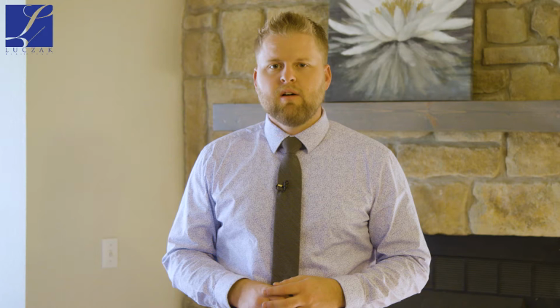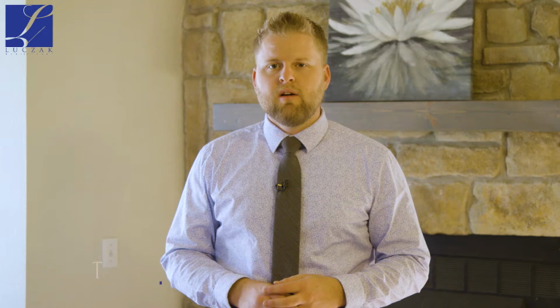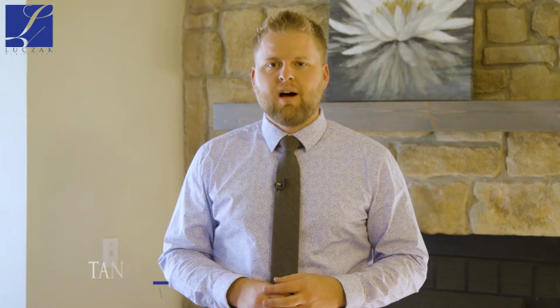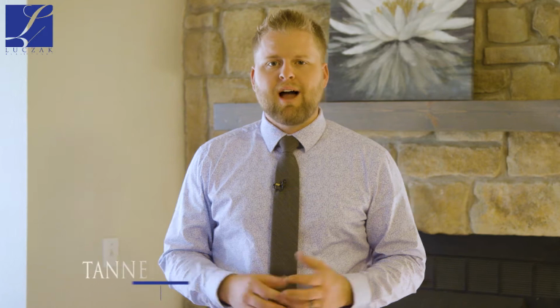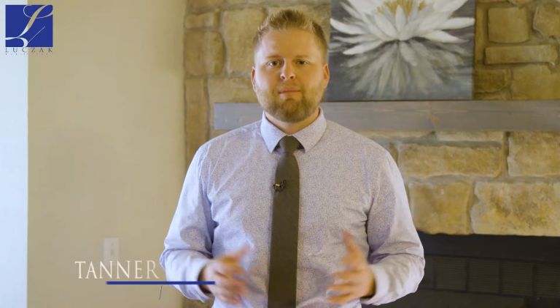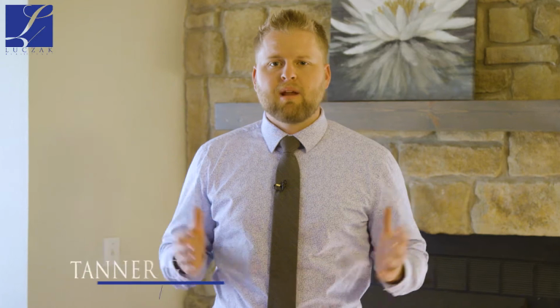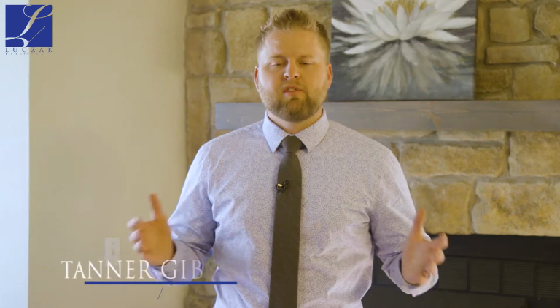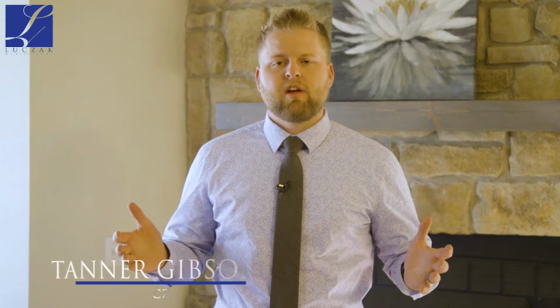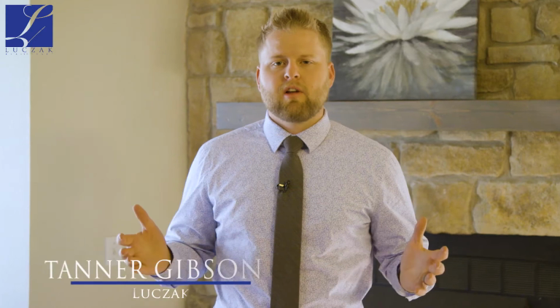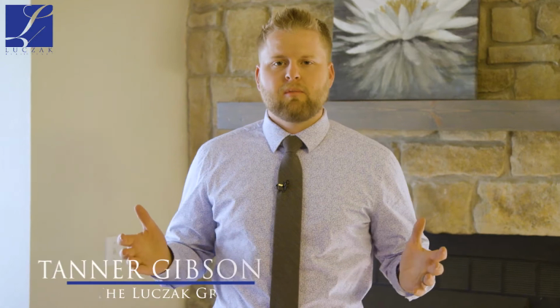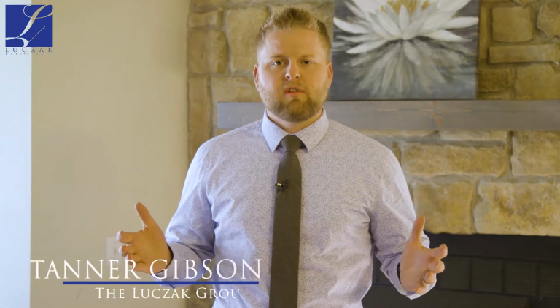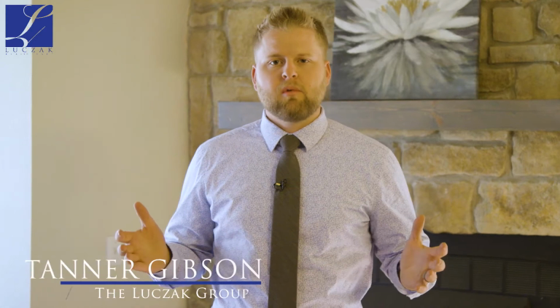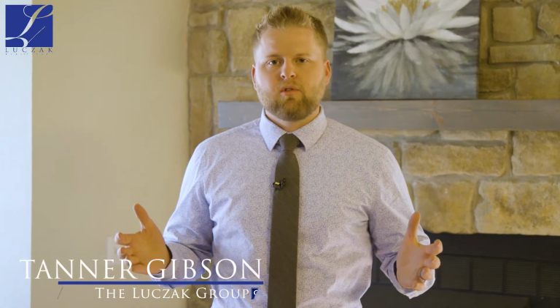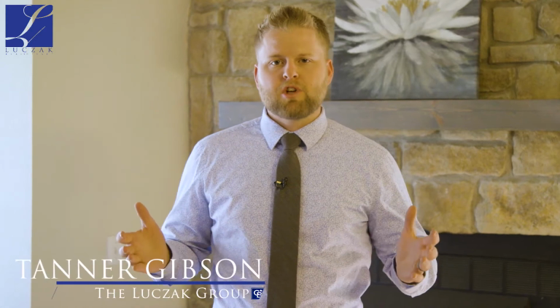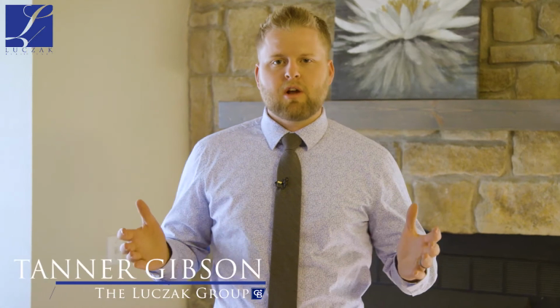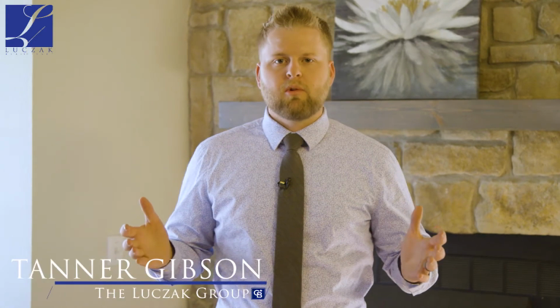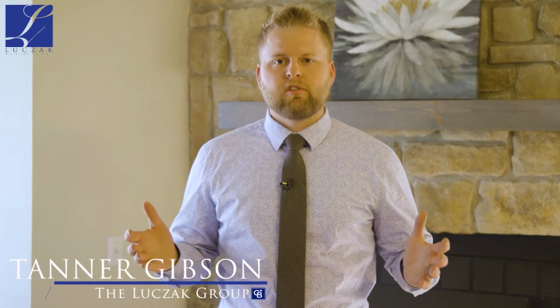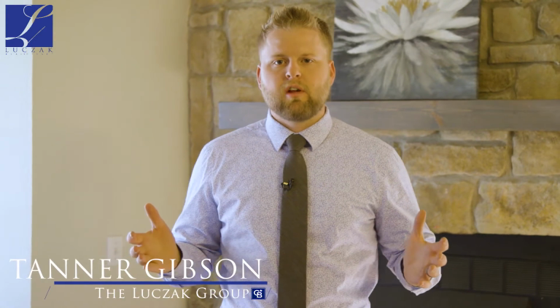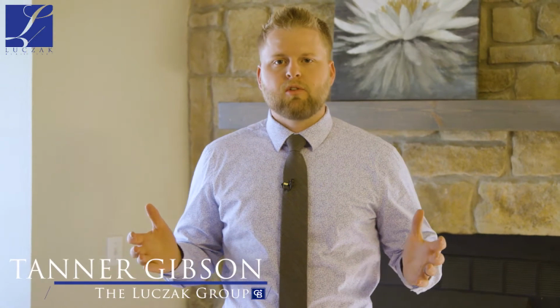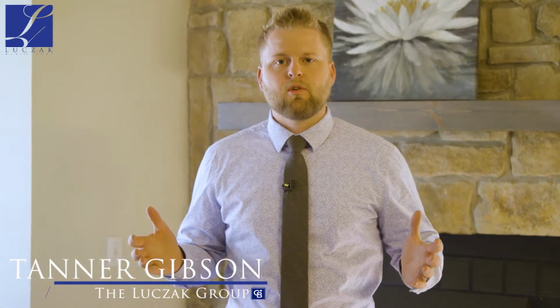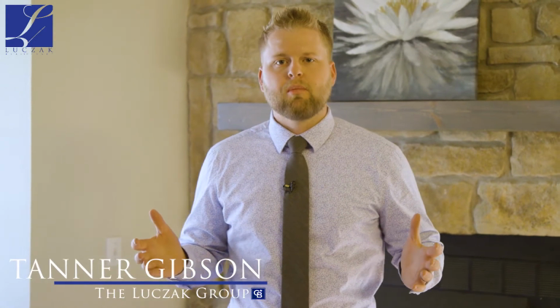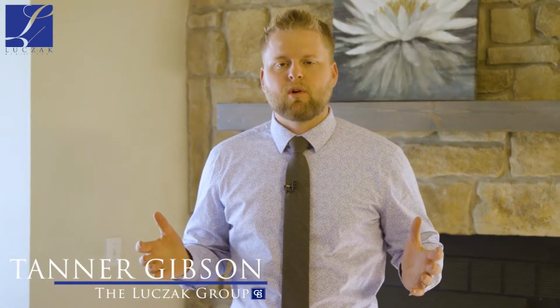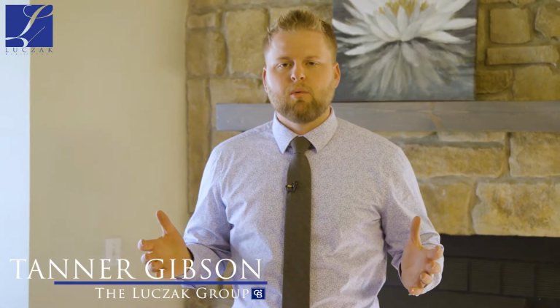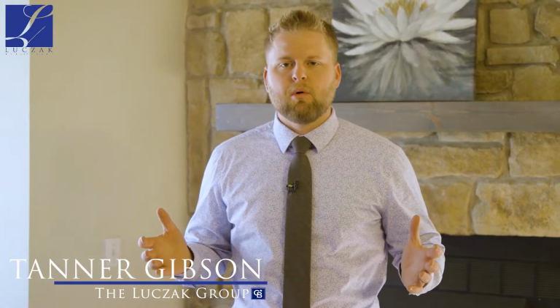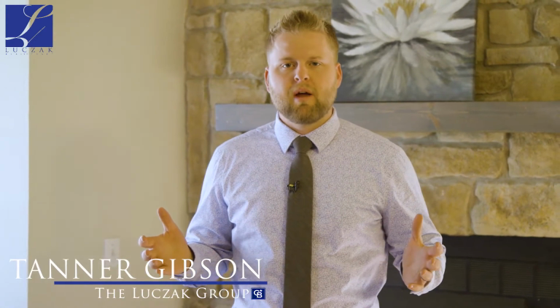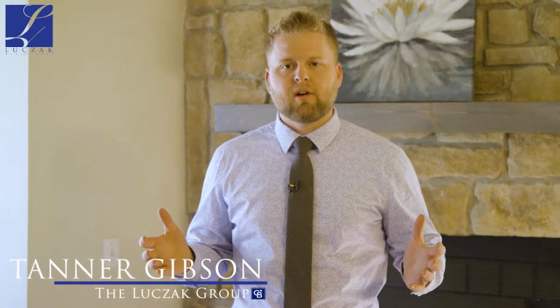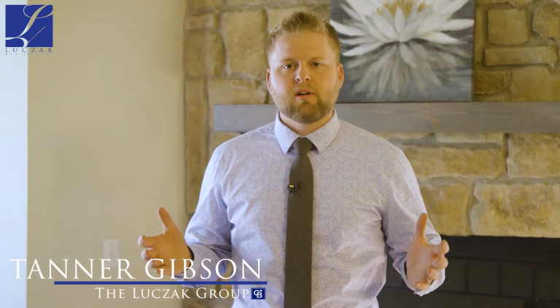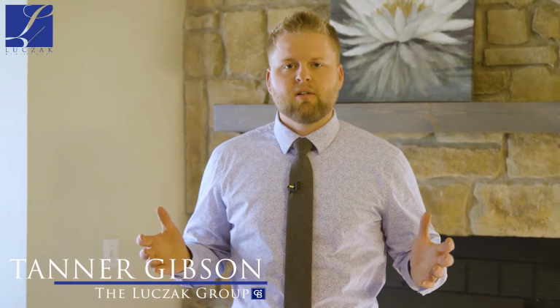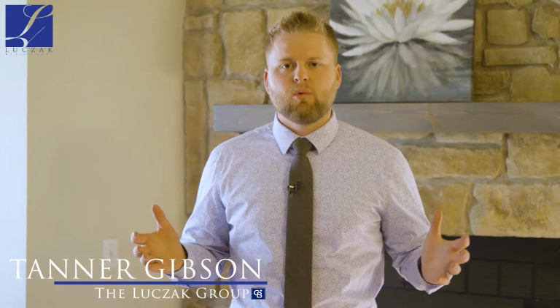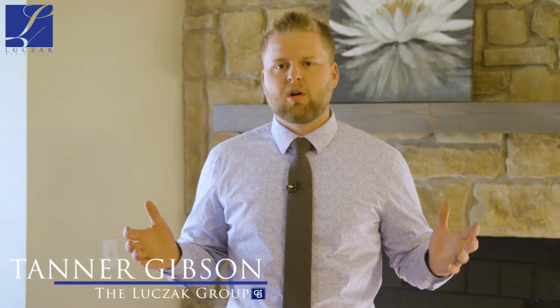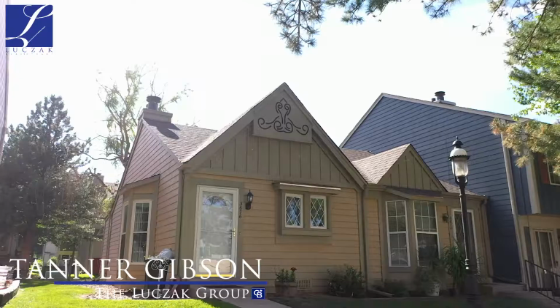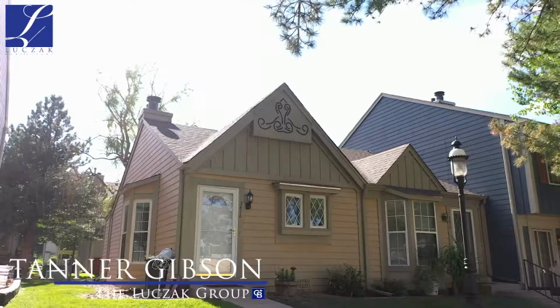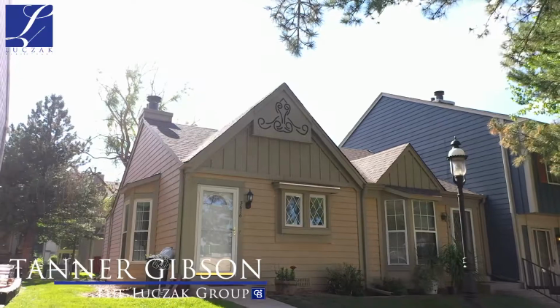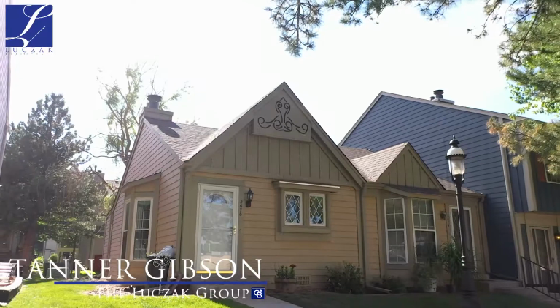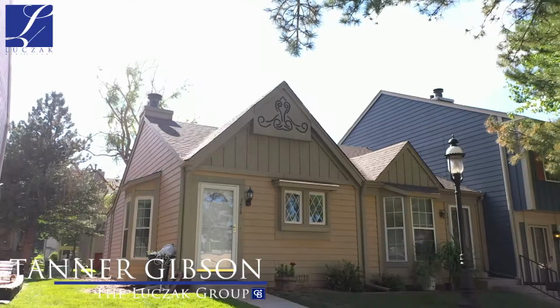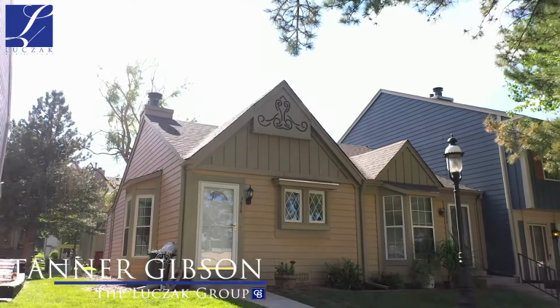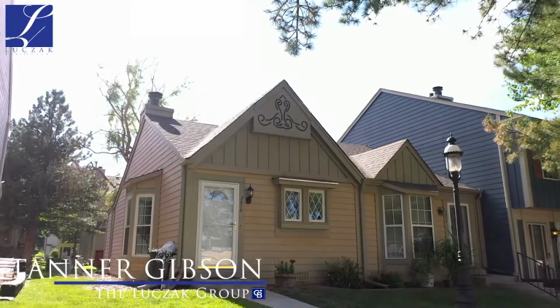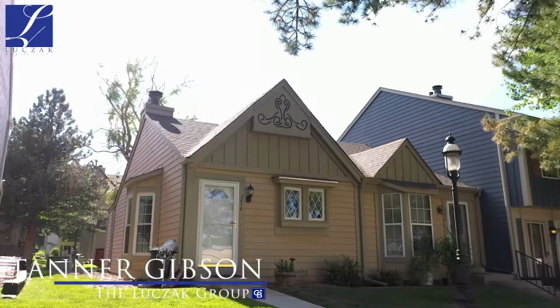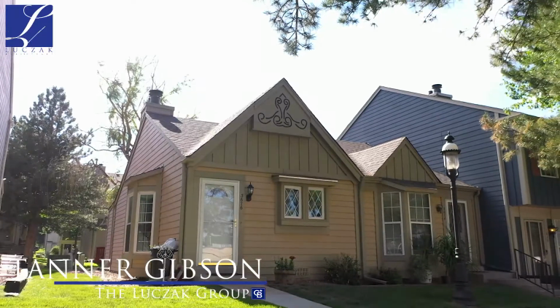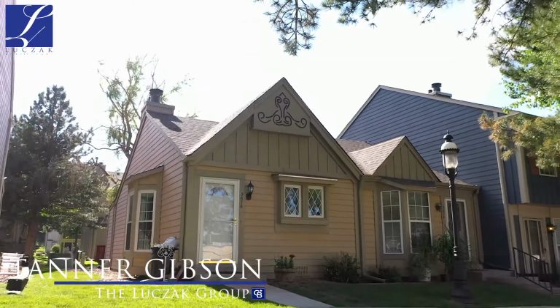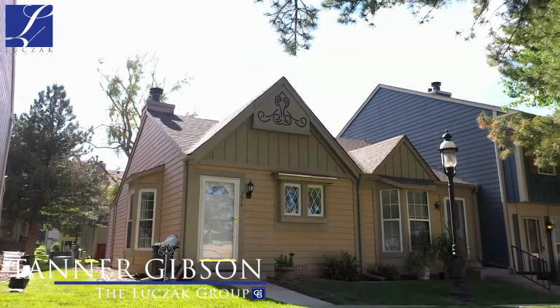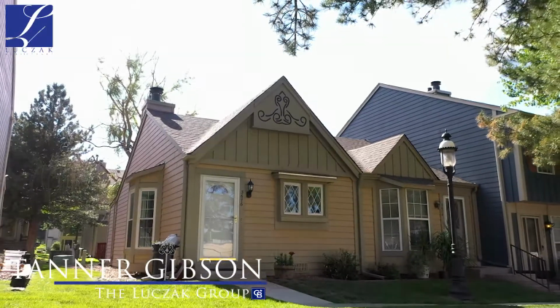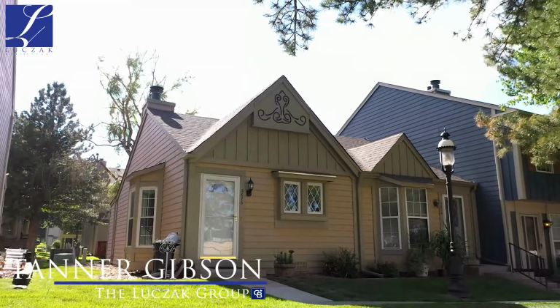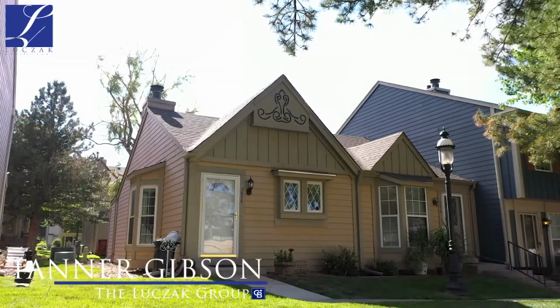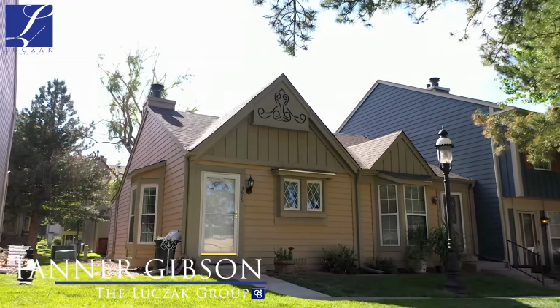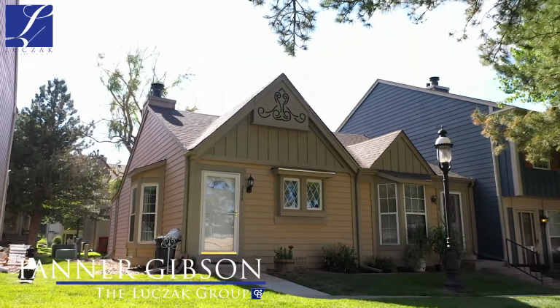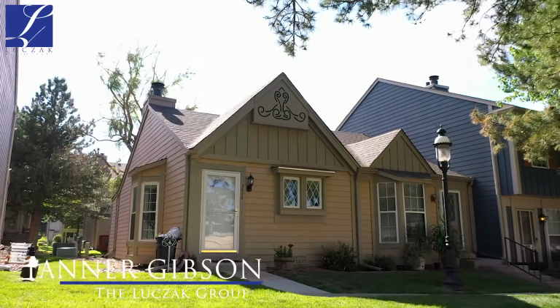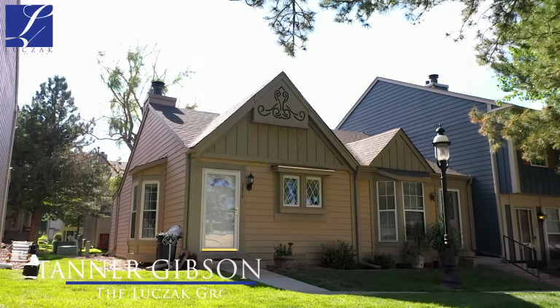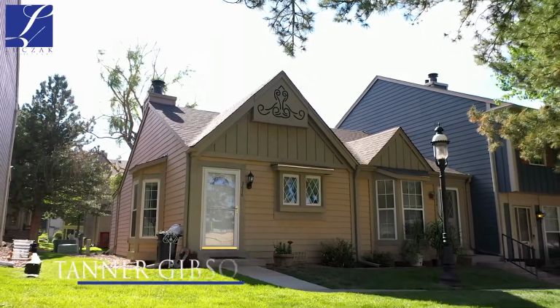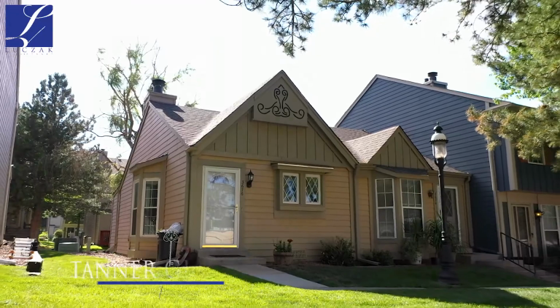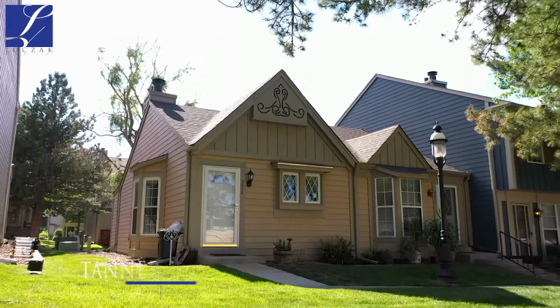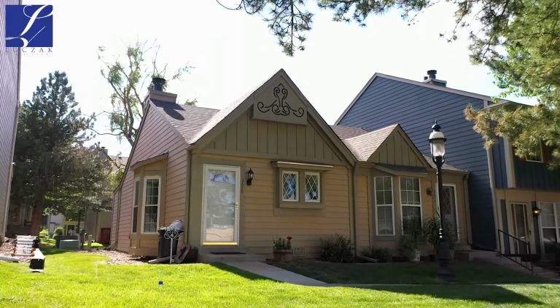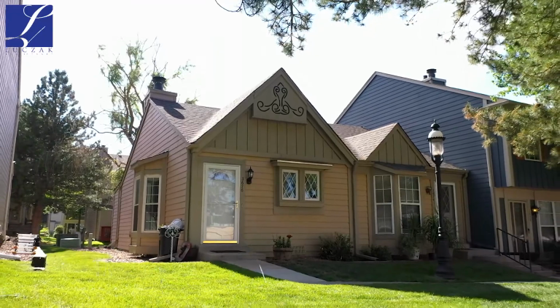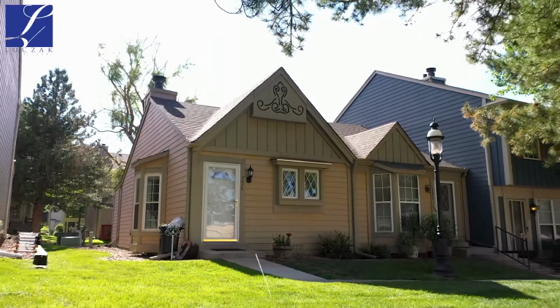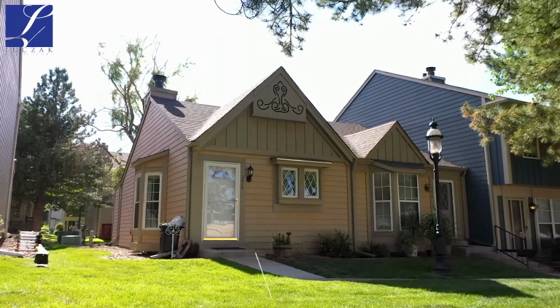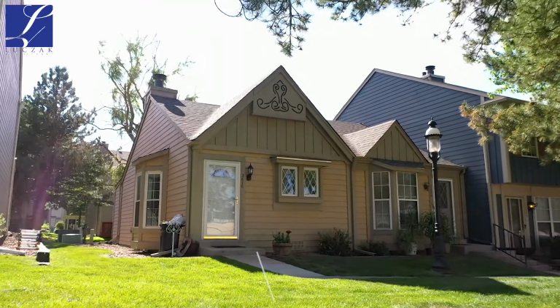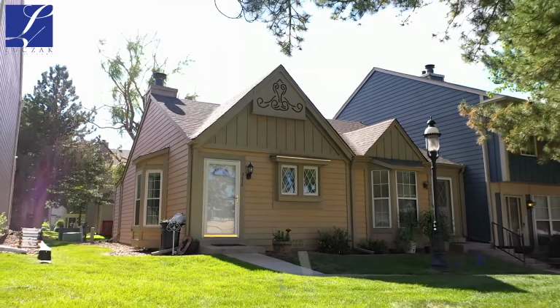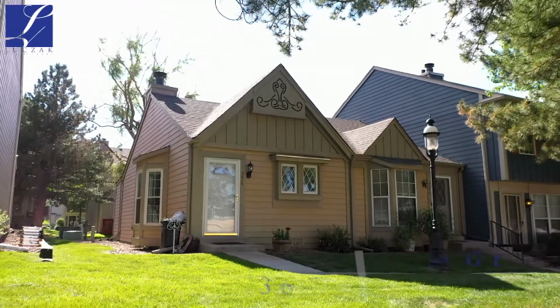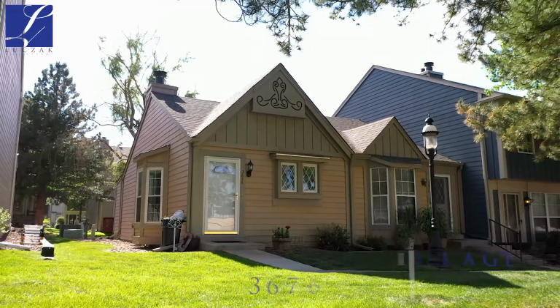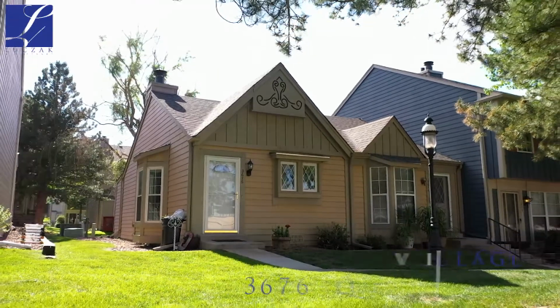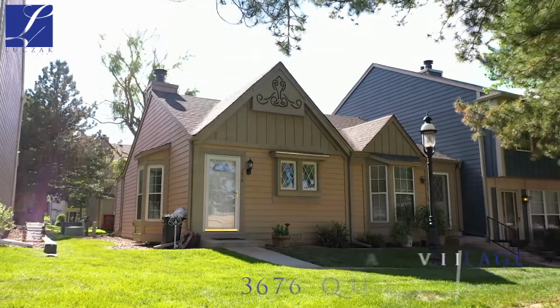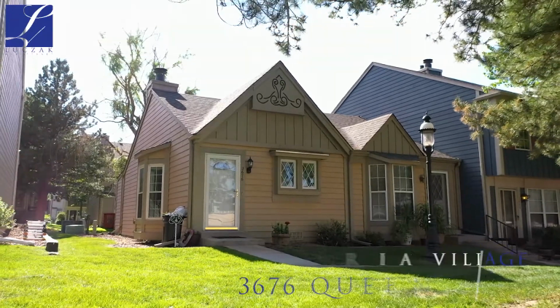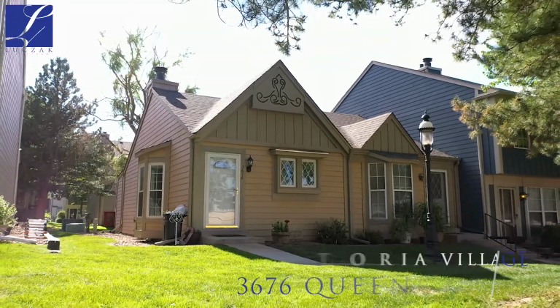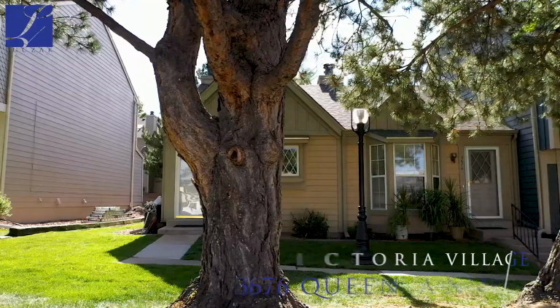Hi, my name is Tanner Gibson with Luczak Real Estate Group at Coldwell Banker, welcoming you to our new listing coming on the market: 3676 Queen Anne Way.